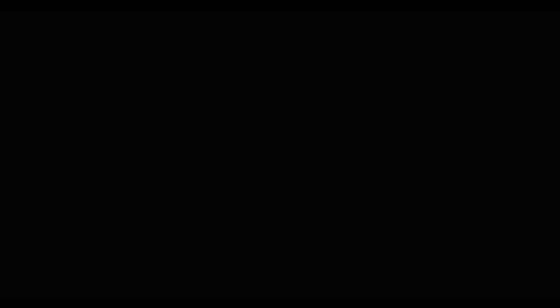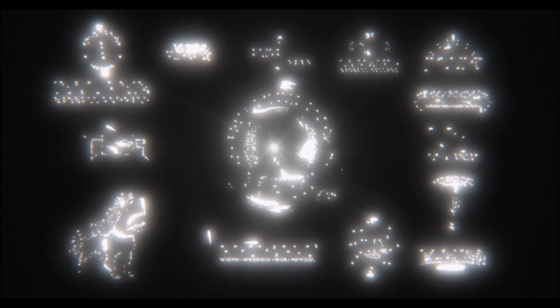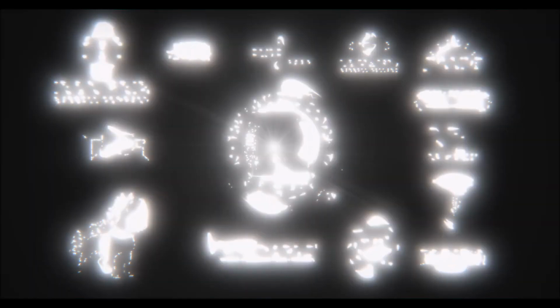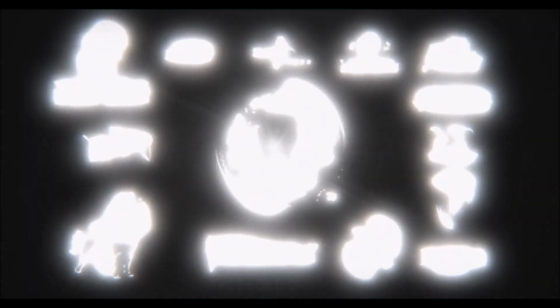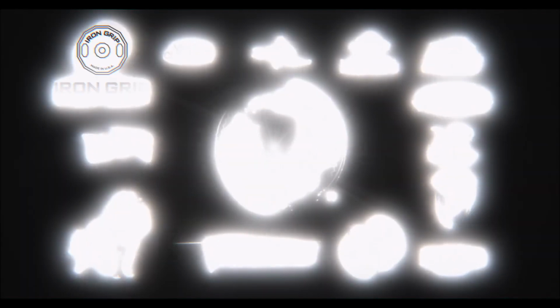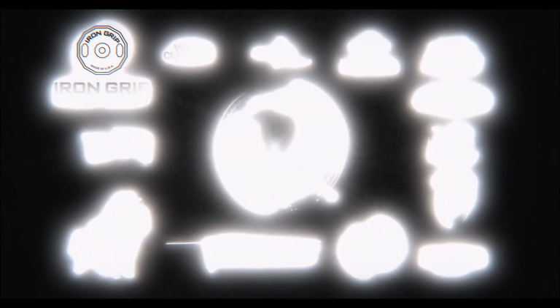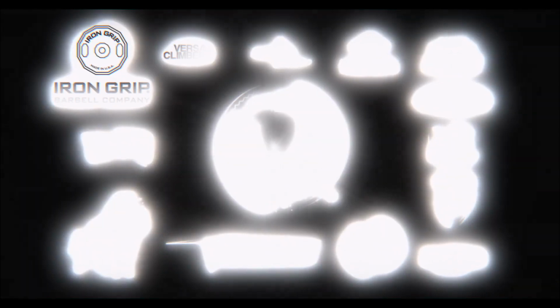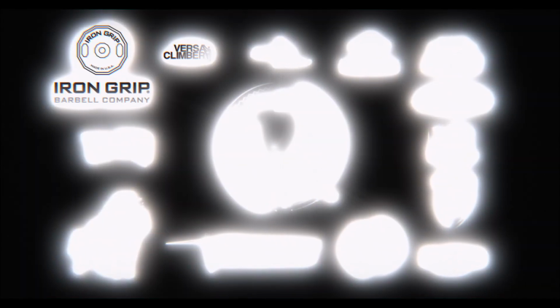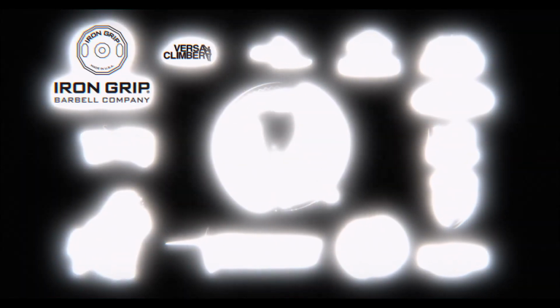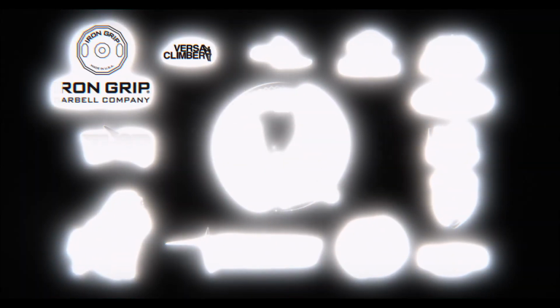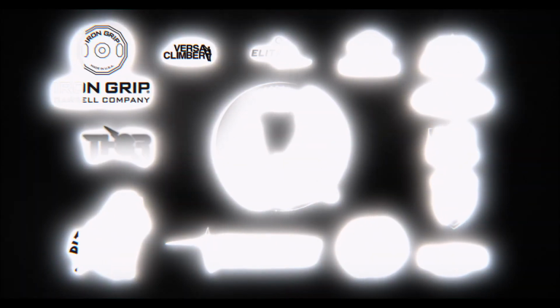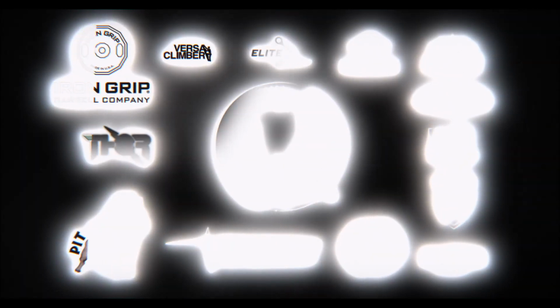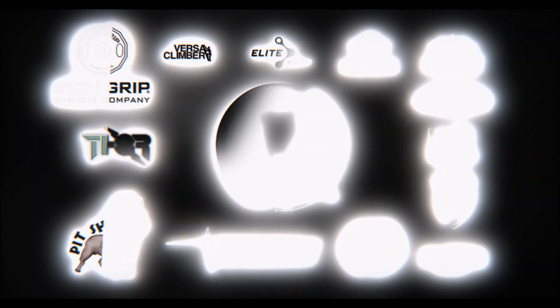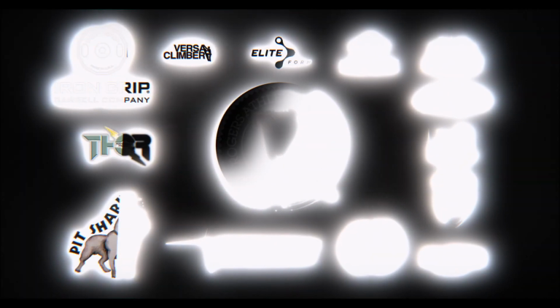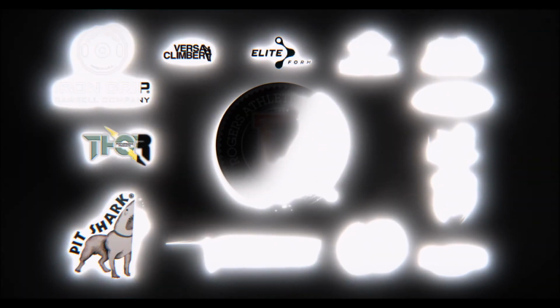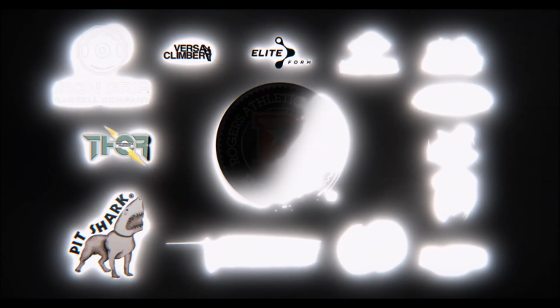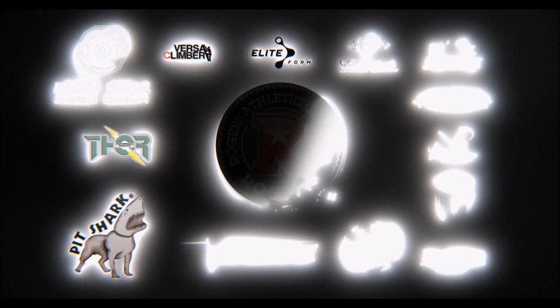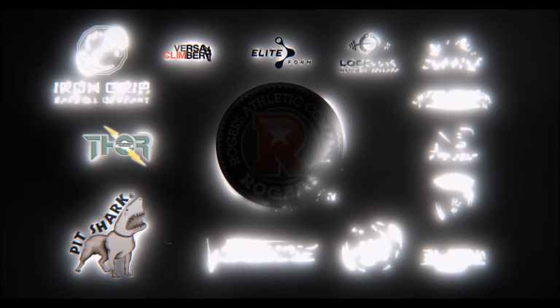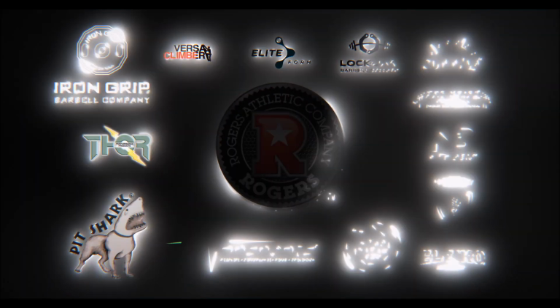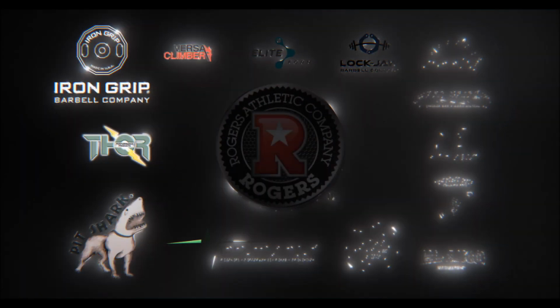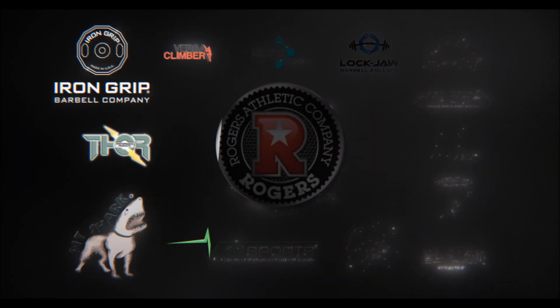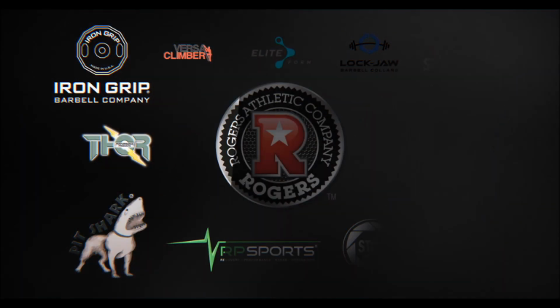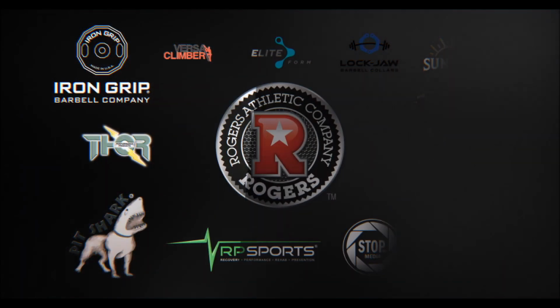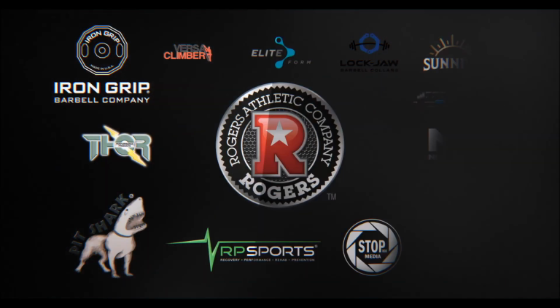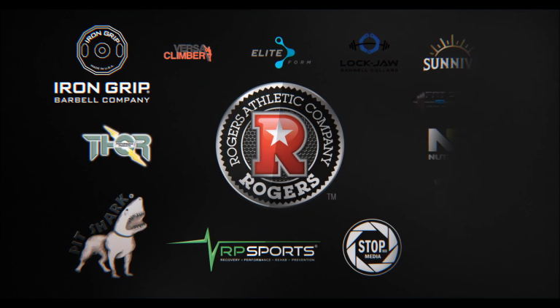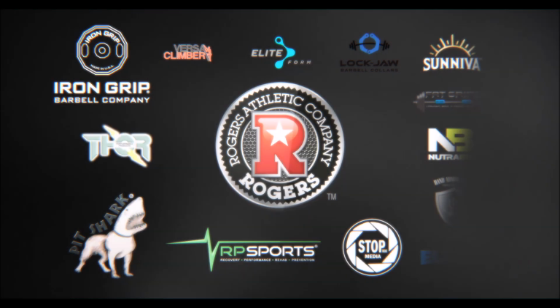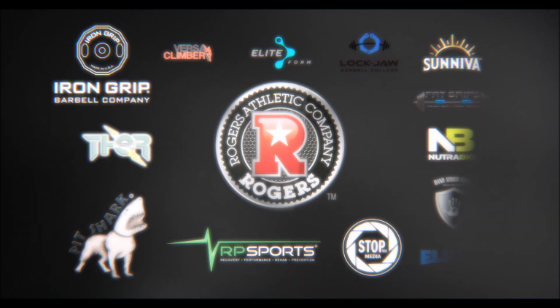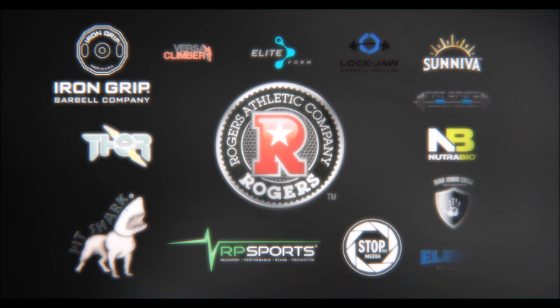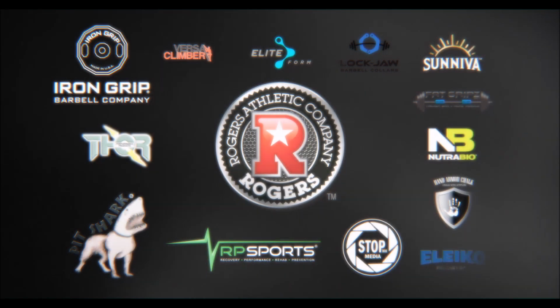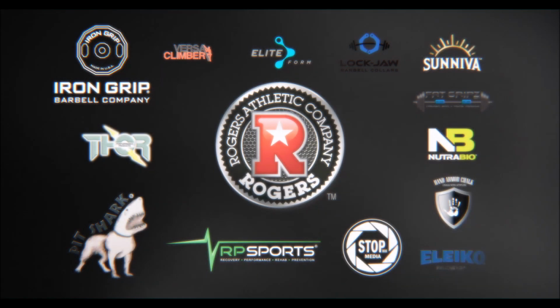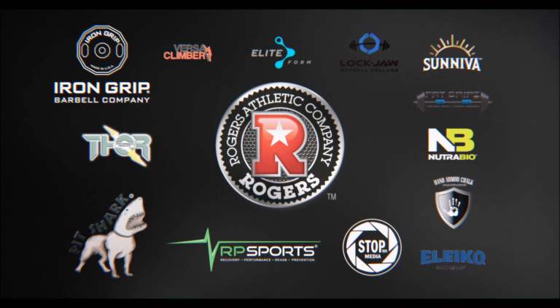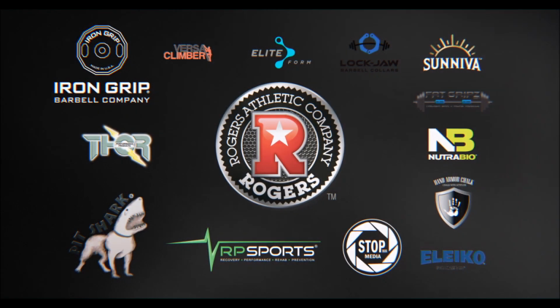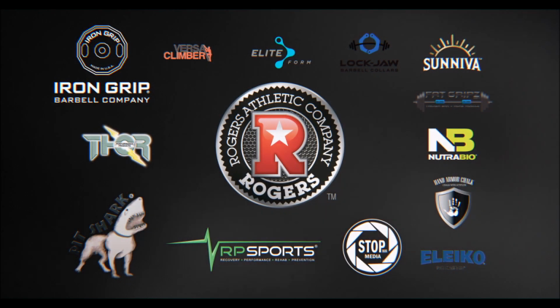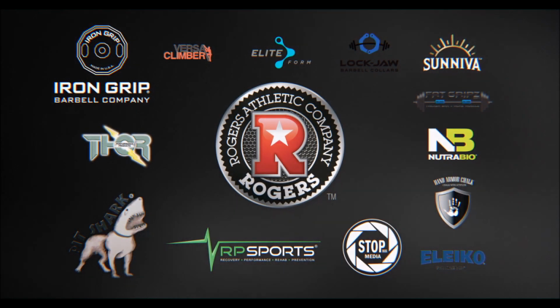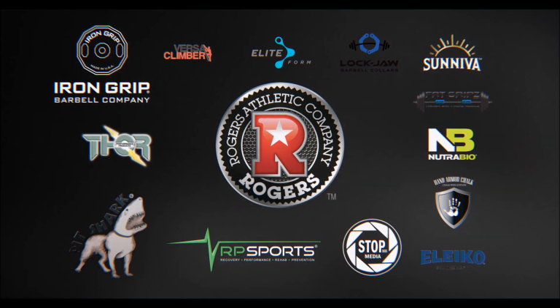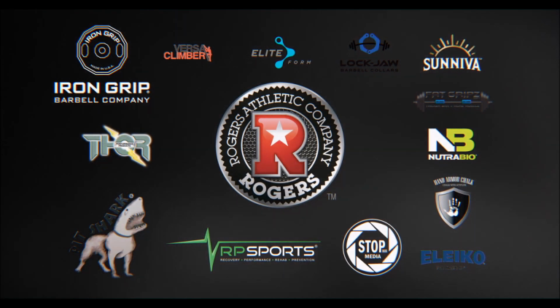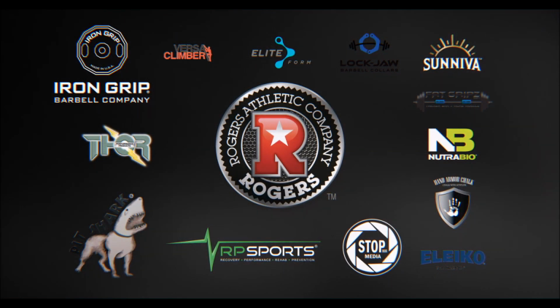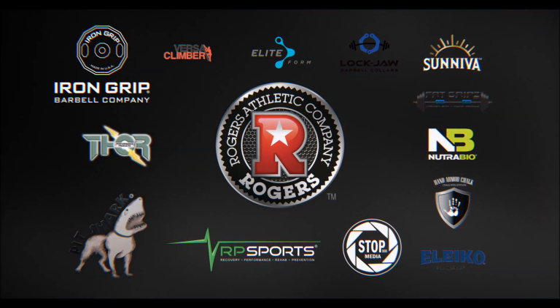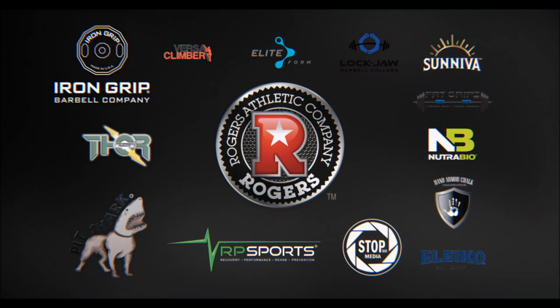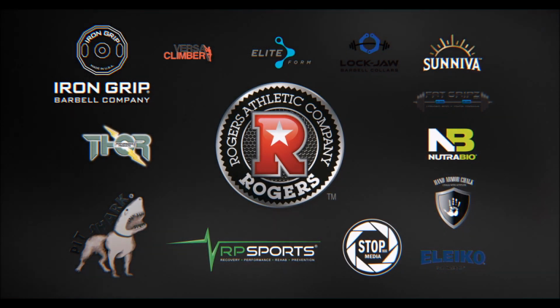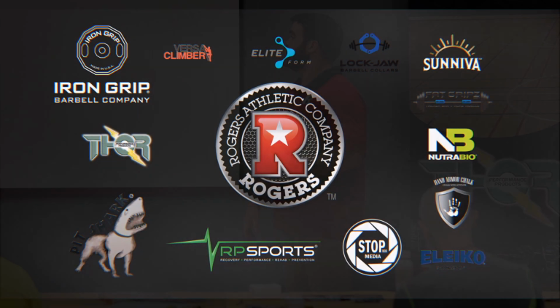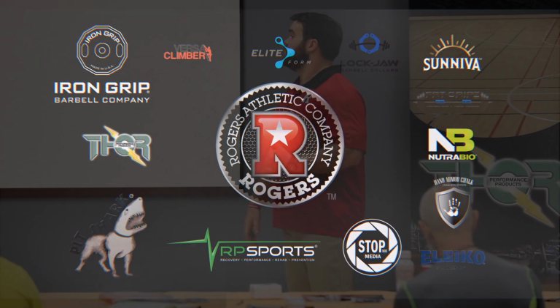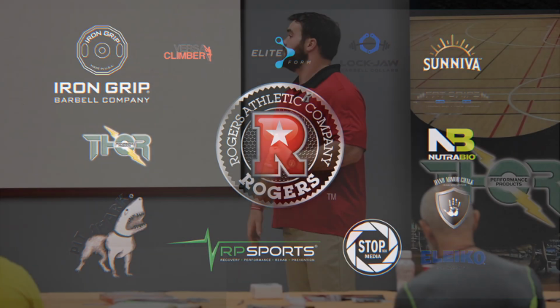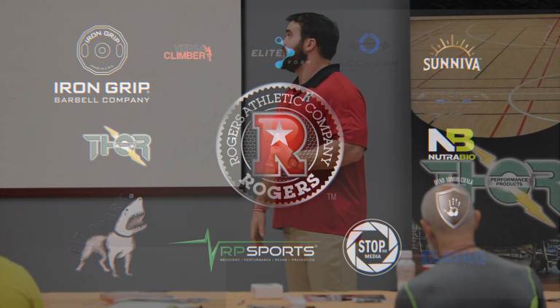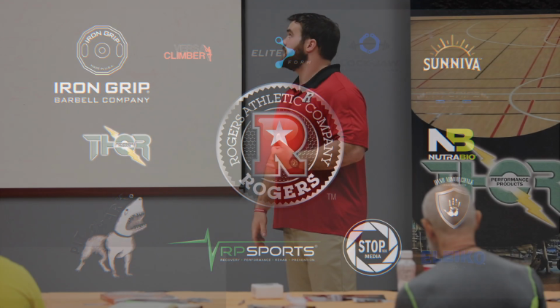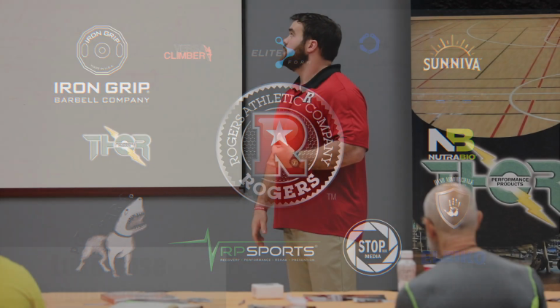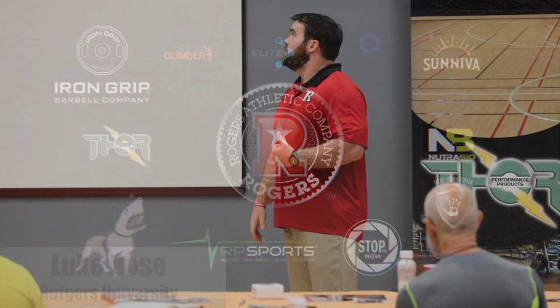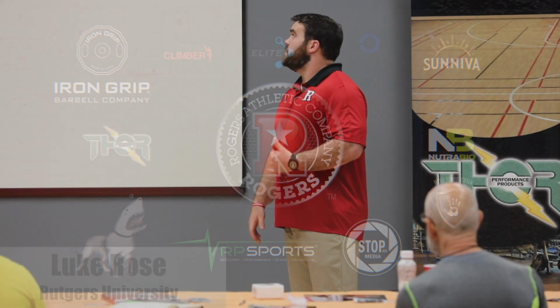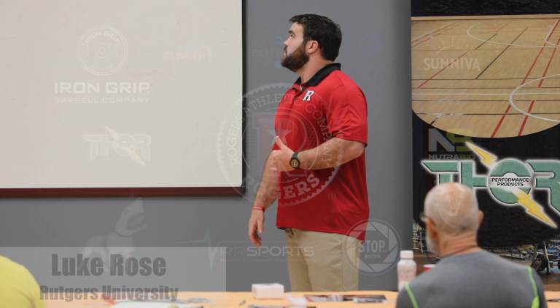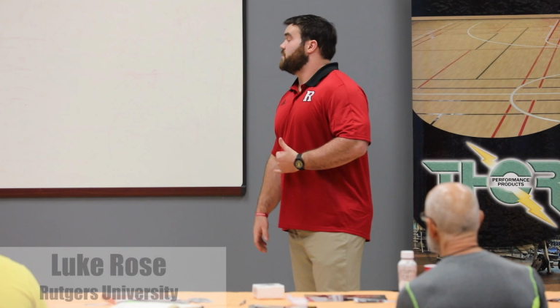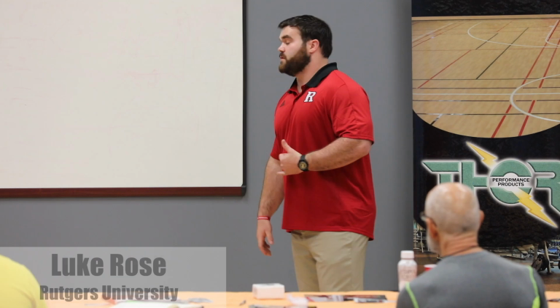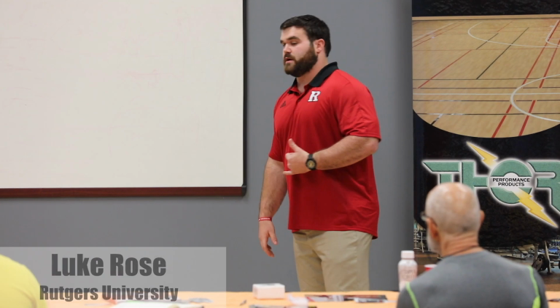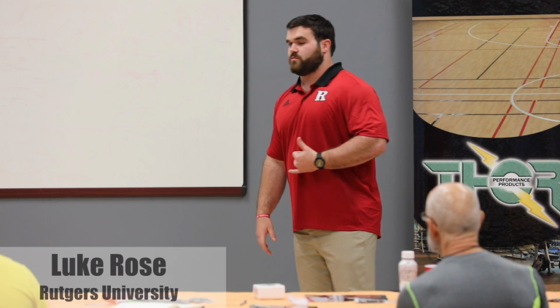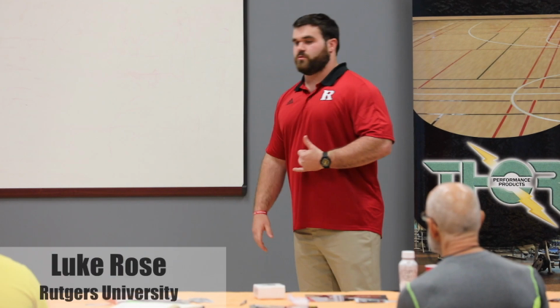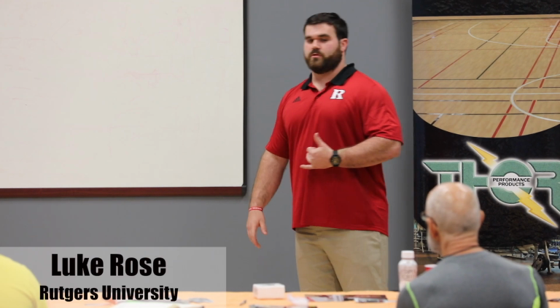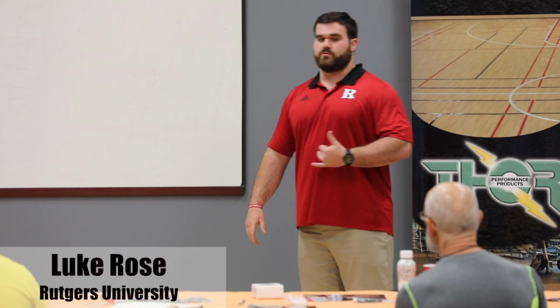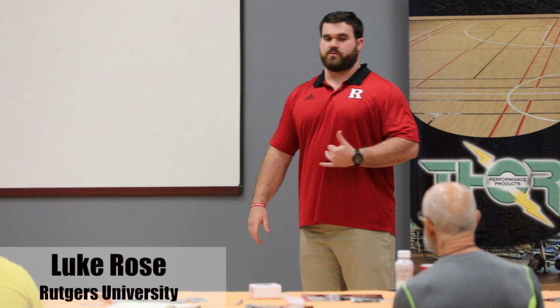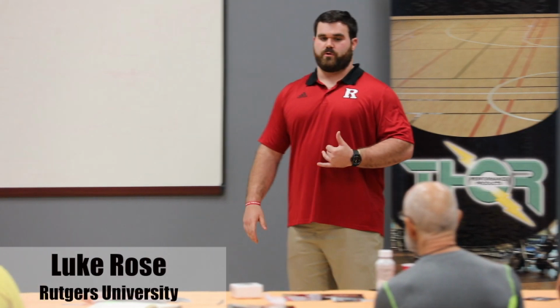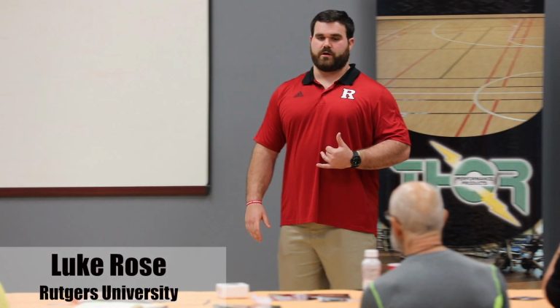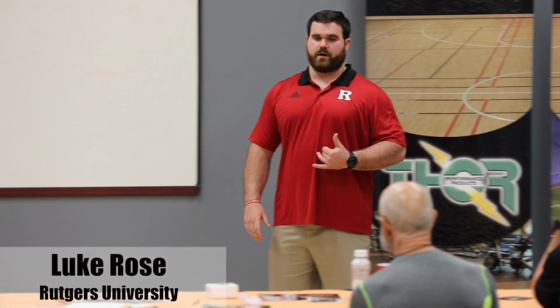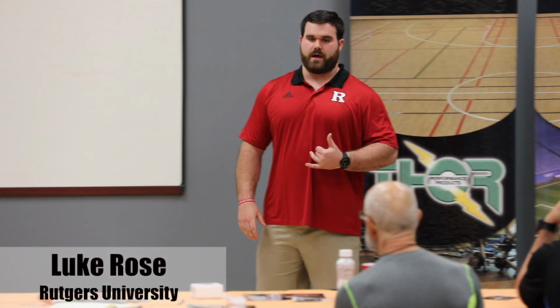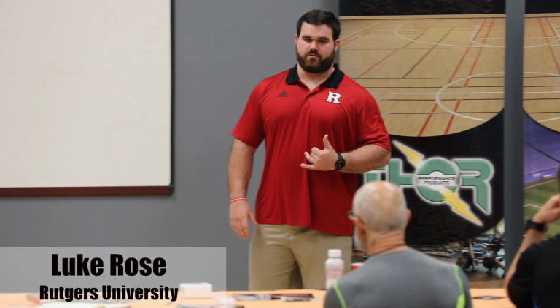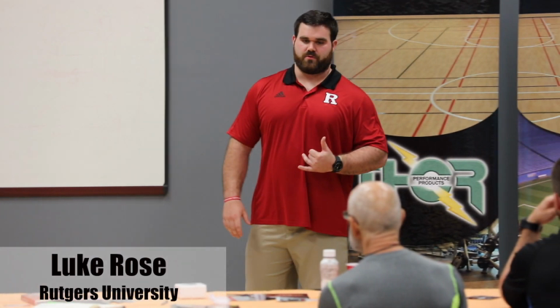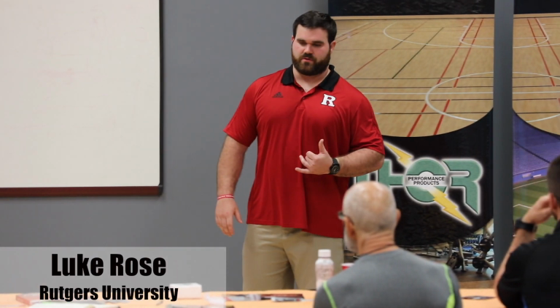A big reason that people don't realize is why the chest collapses. Louie Simmons says all the time, we gag, we pull back. The other thing is we have weak hamstrings.